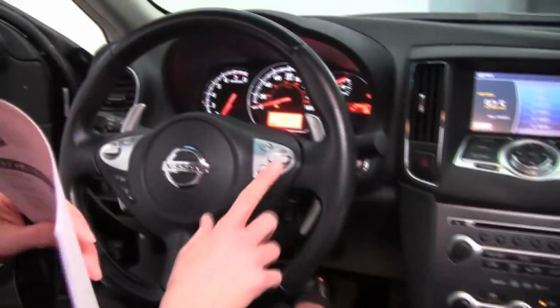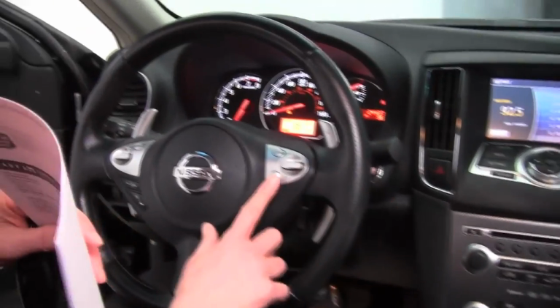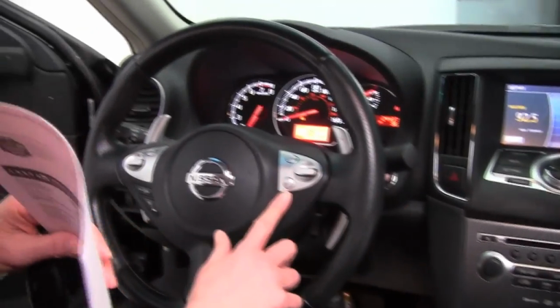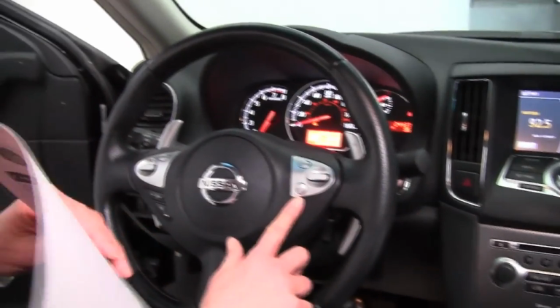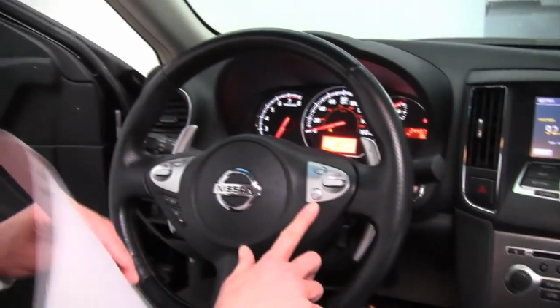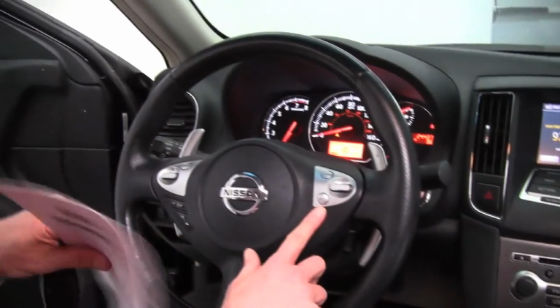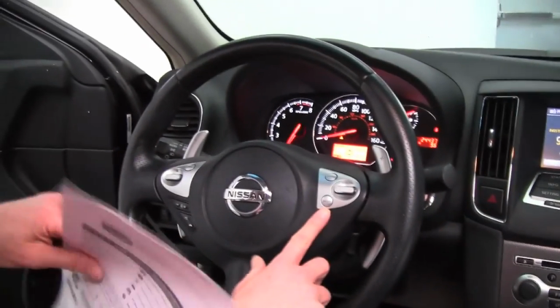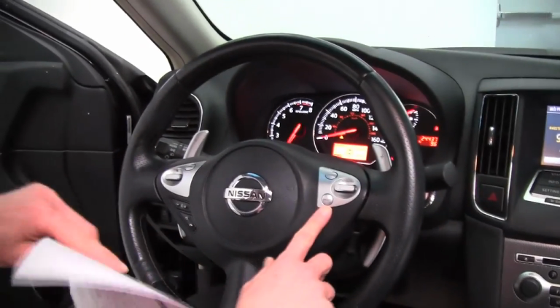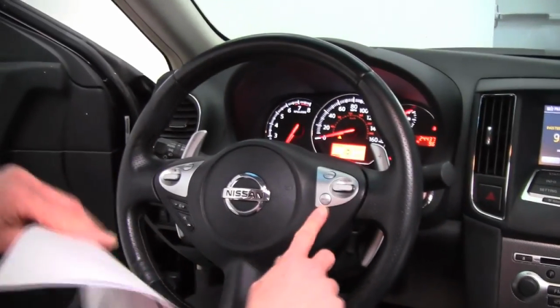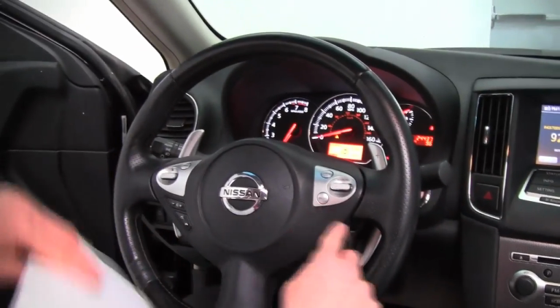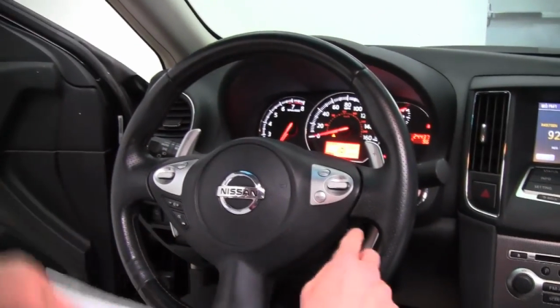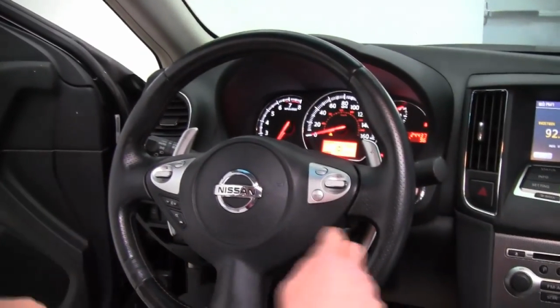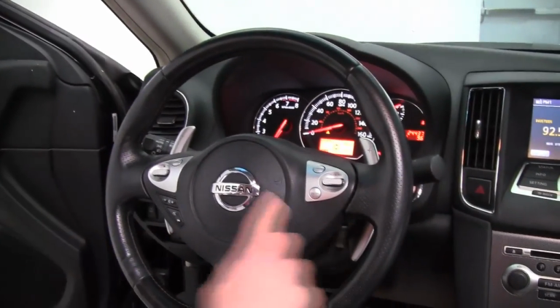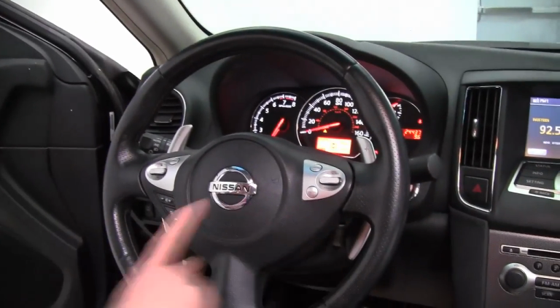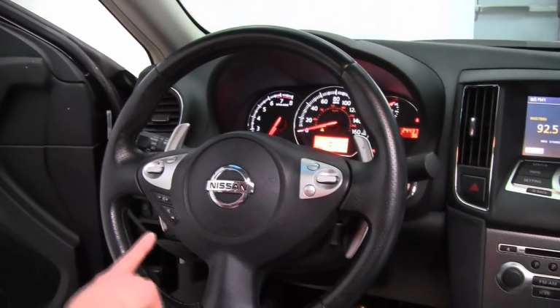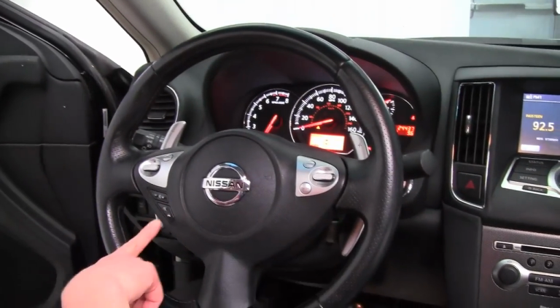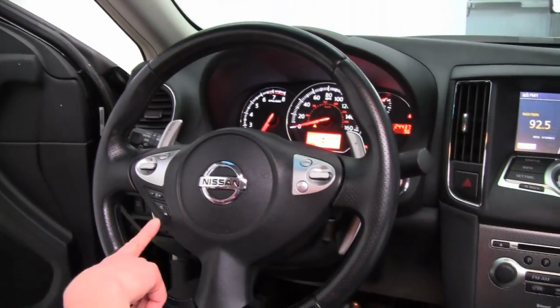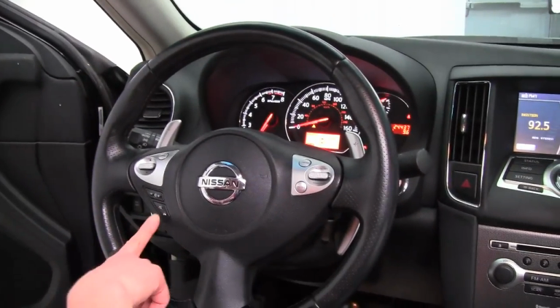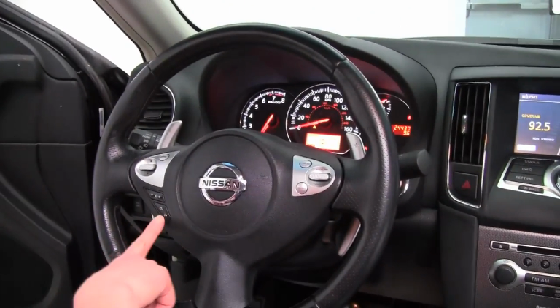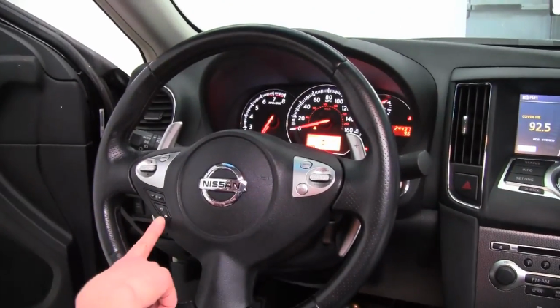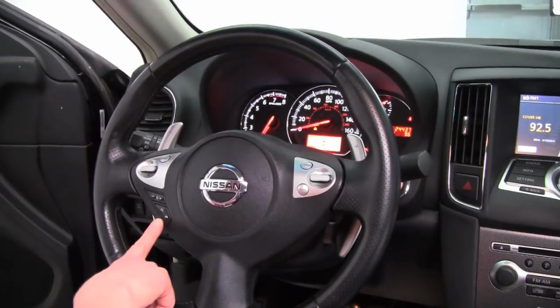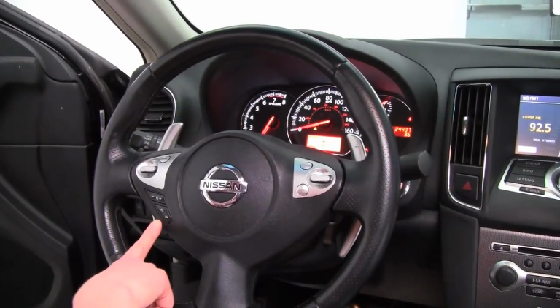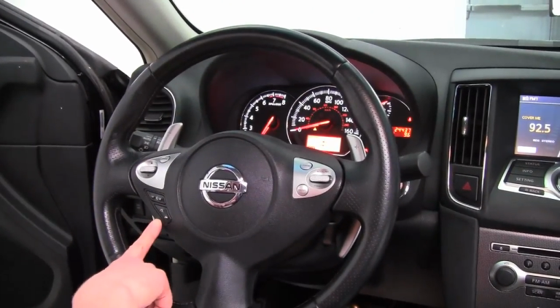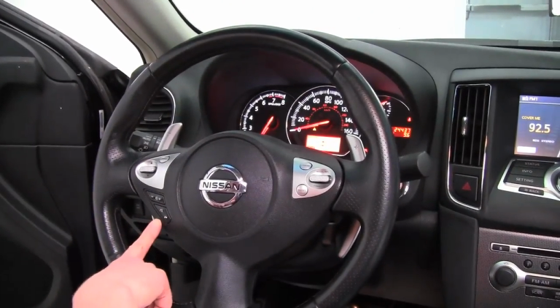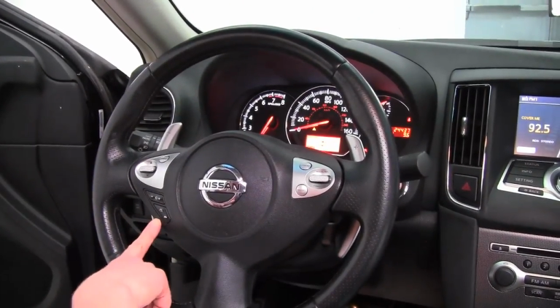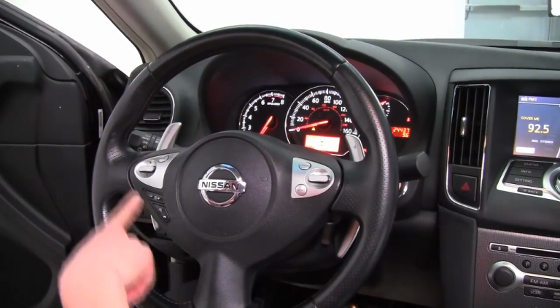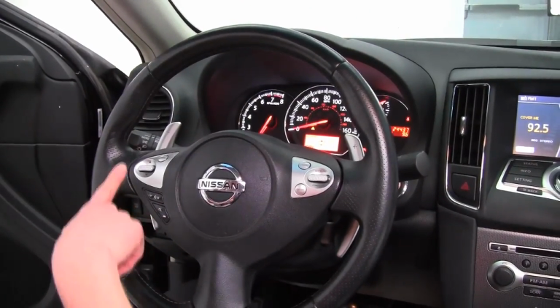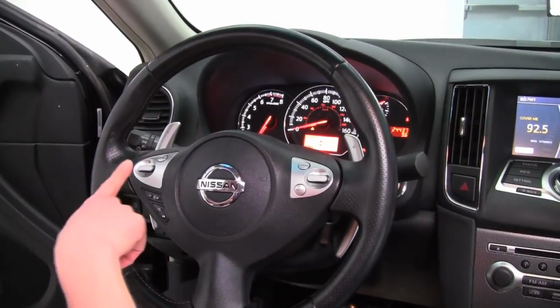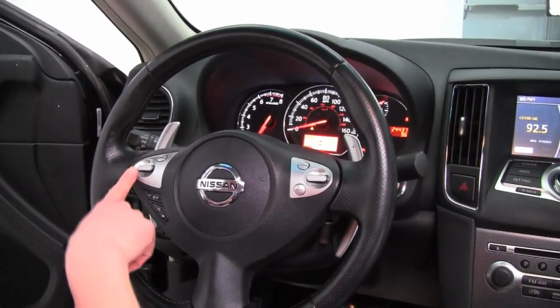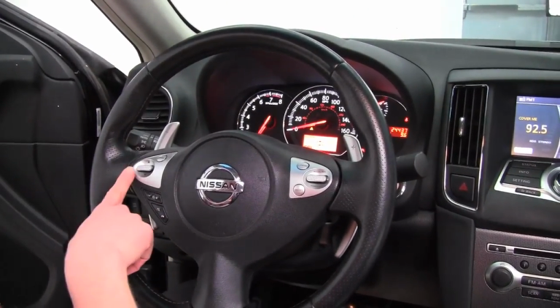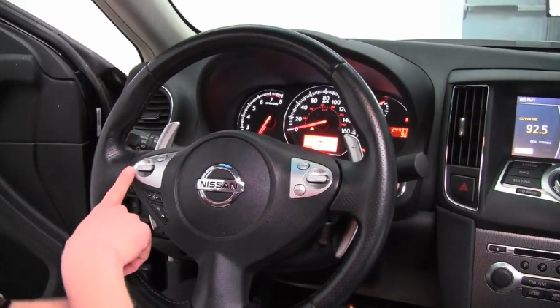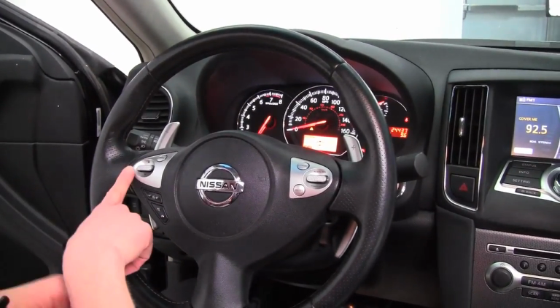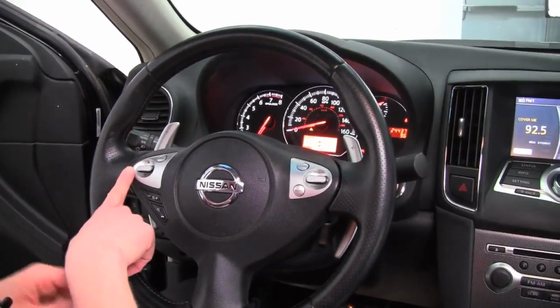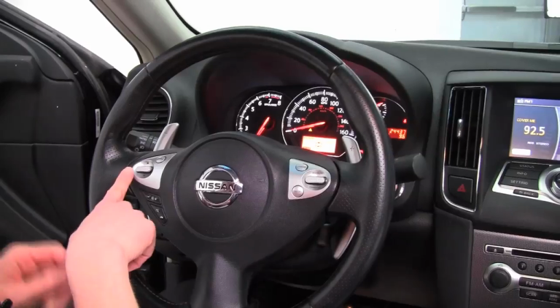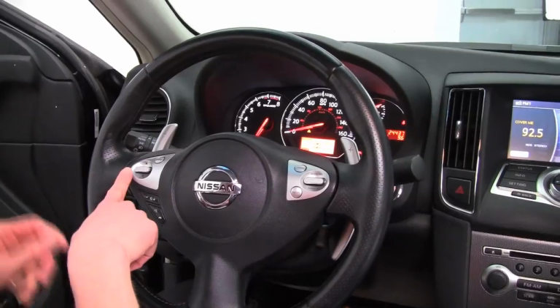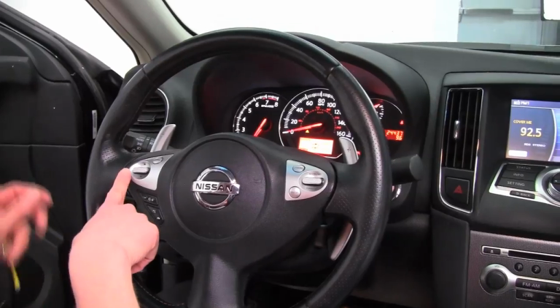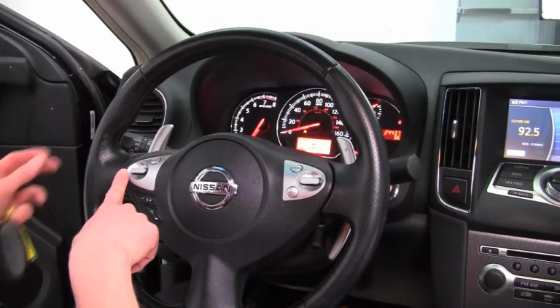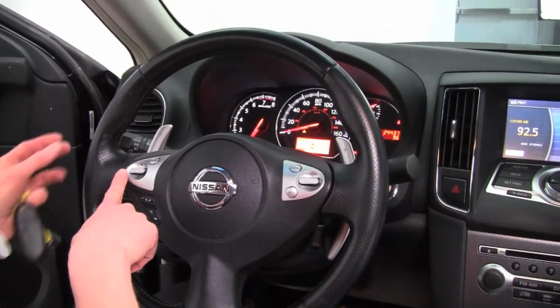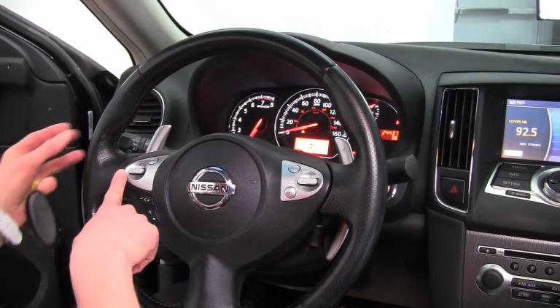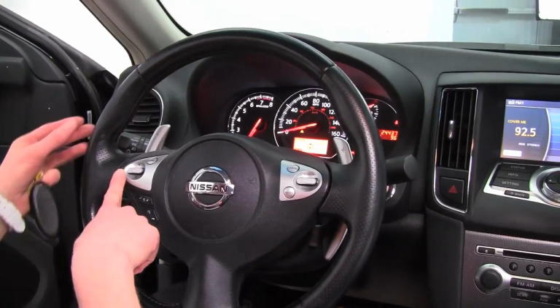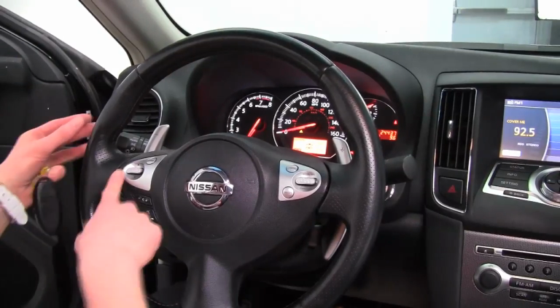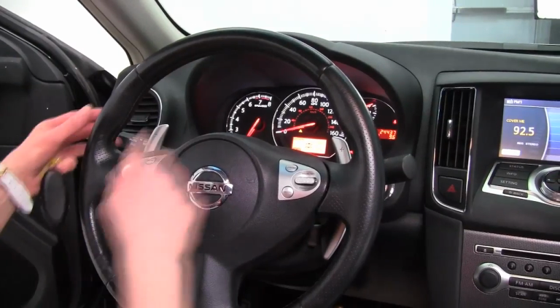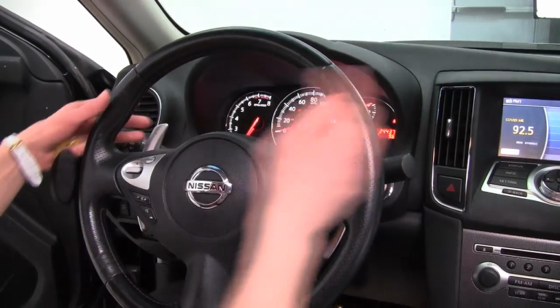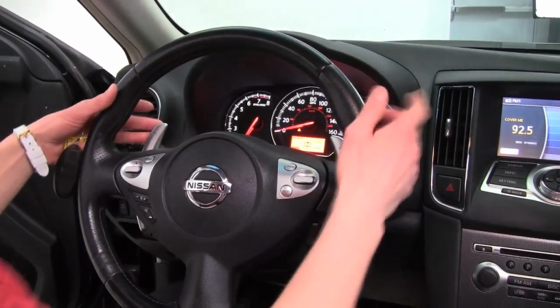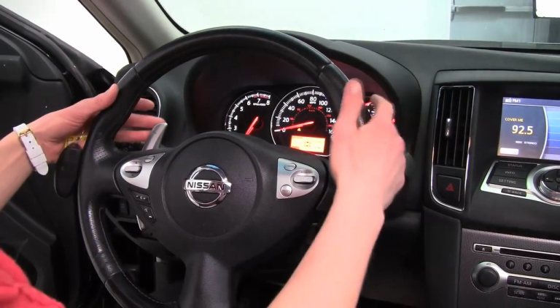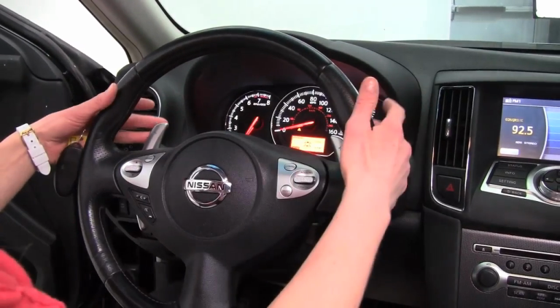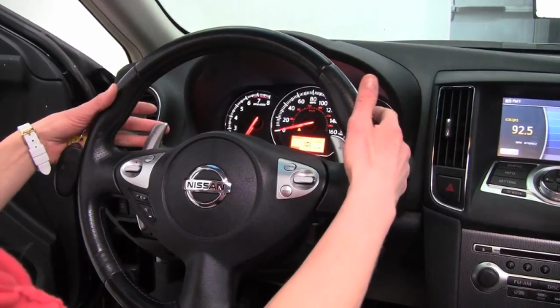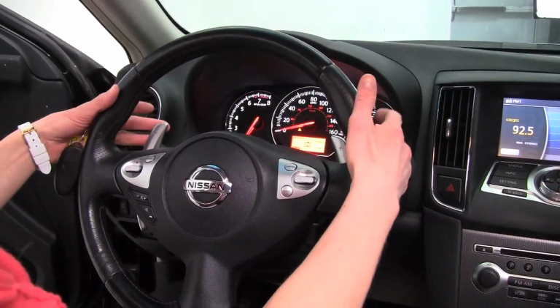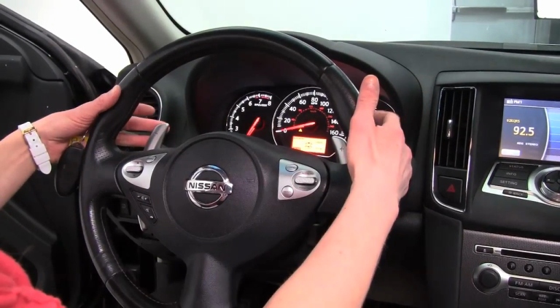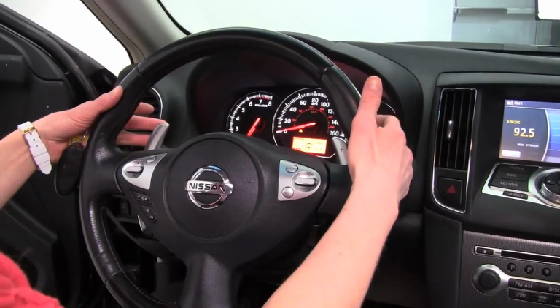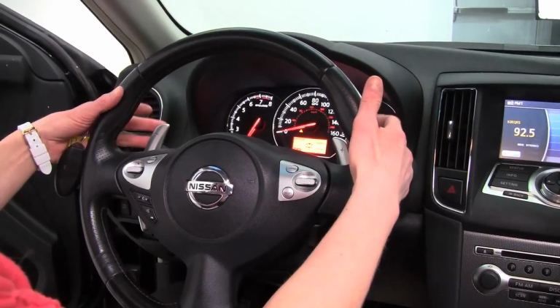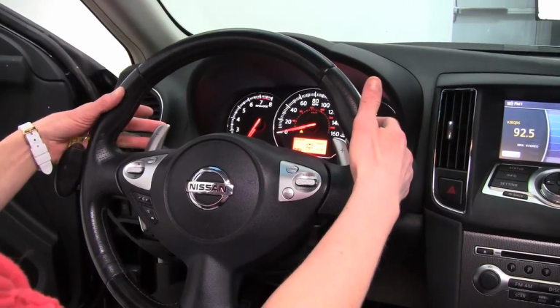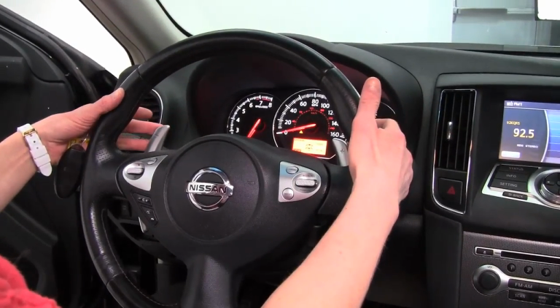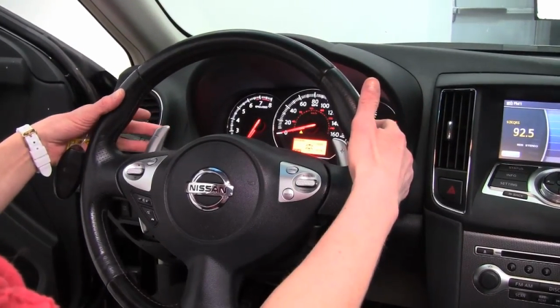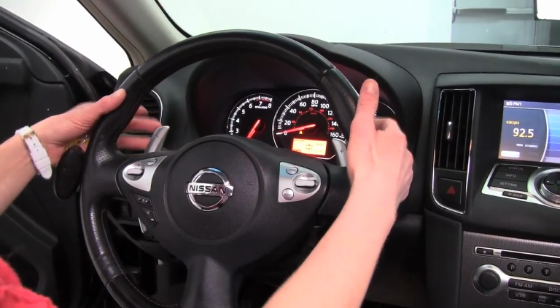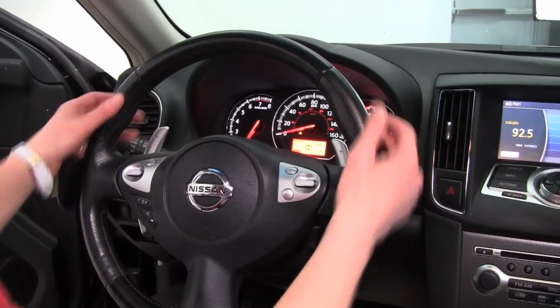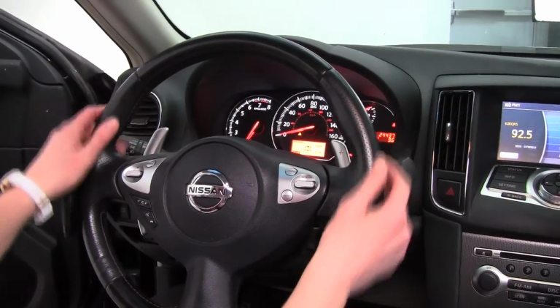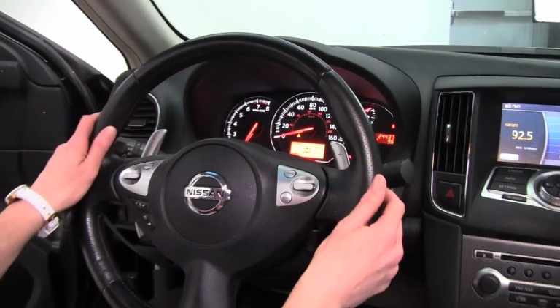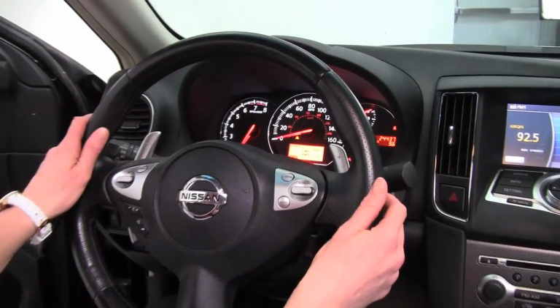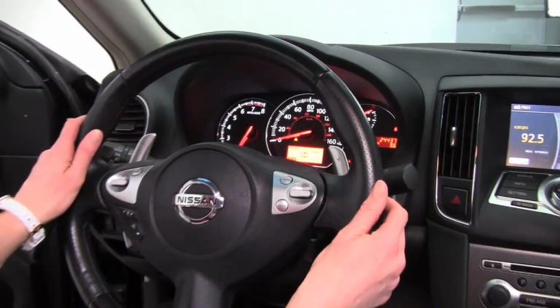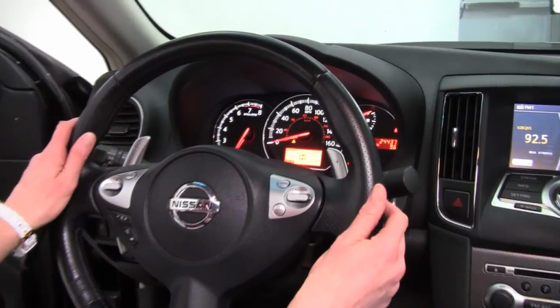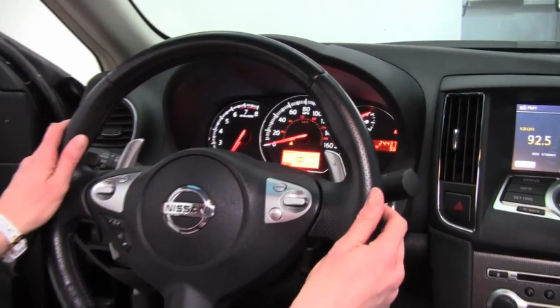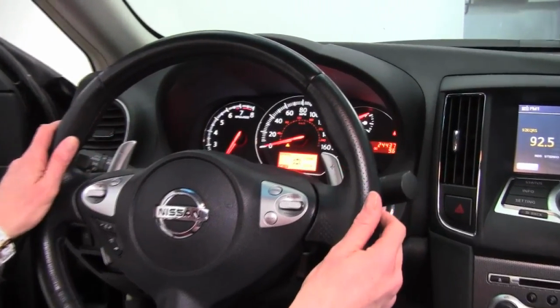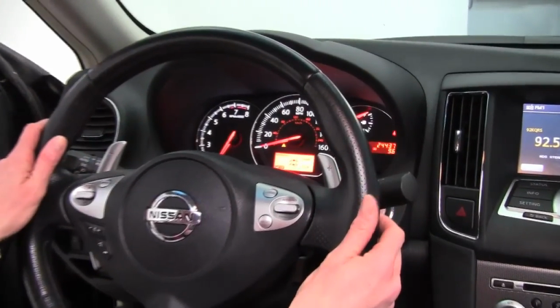Cruise control, Bluetooth capabilities, steering wheel mounted audio controls, and paddle shifters for that added performance.